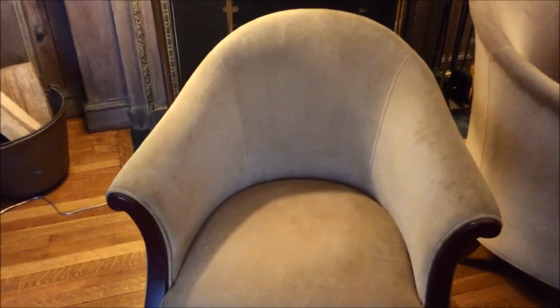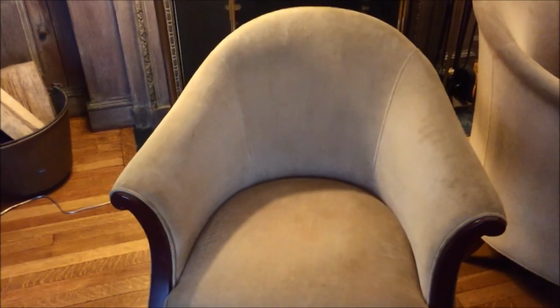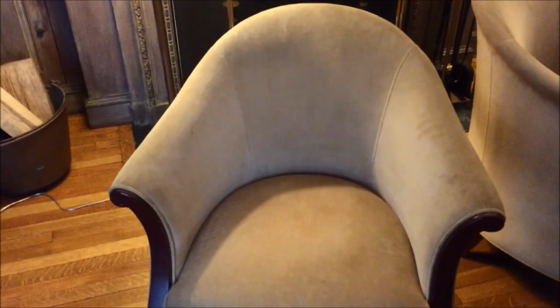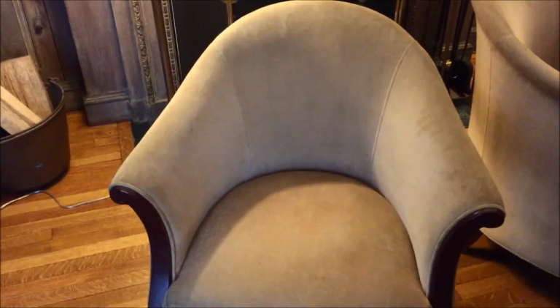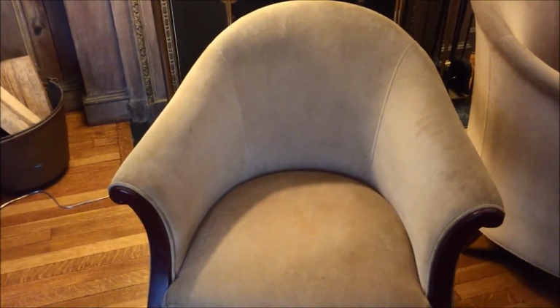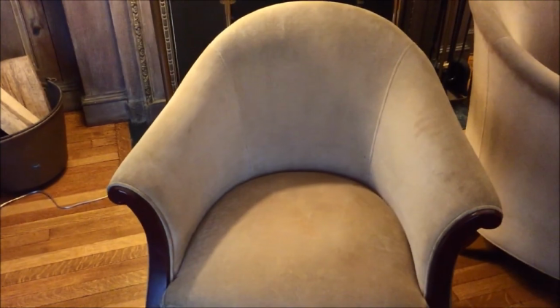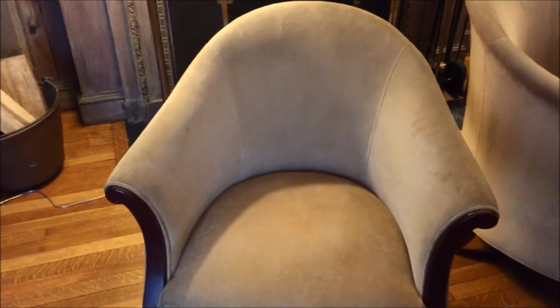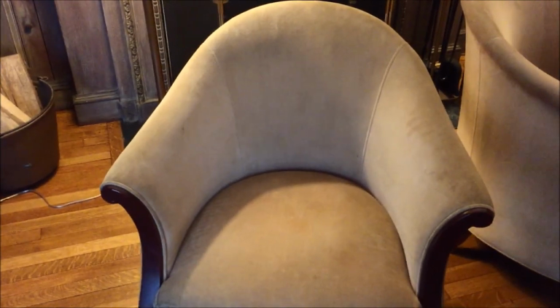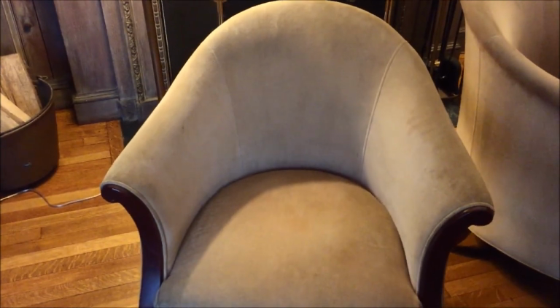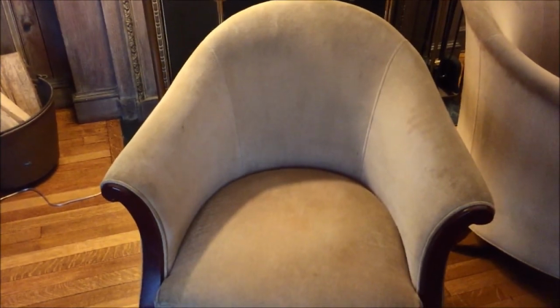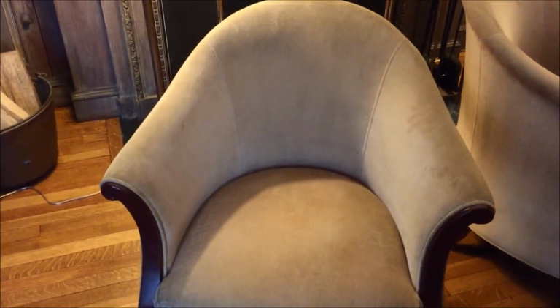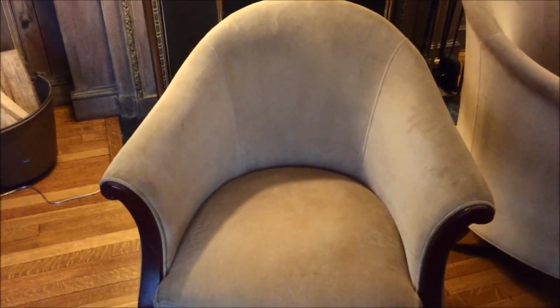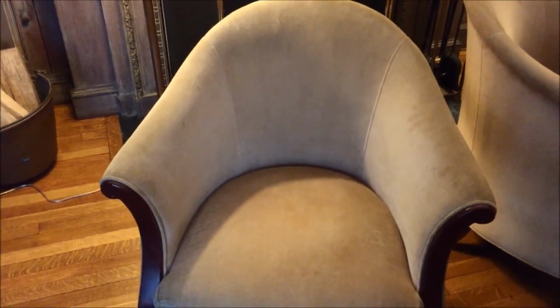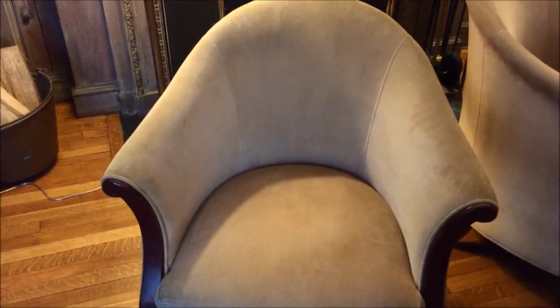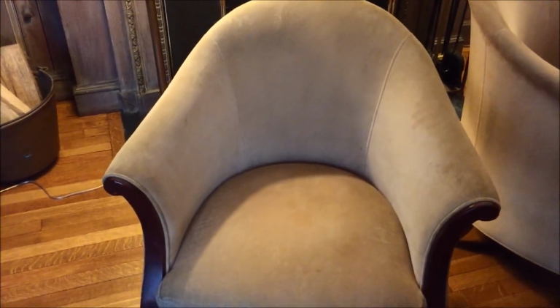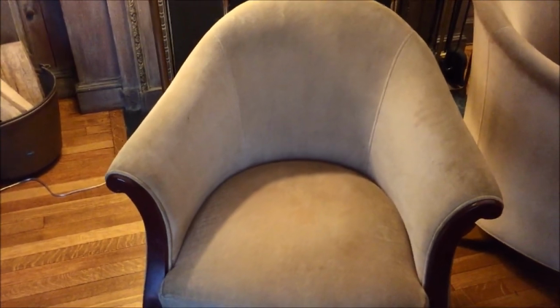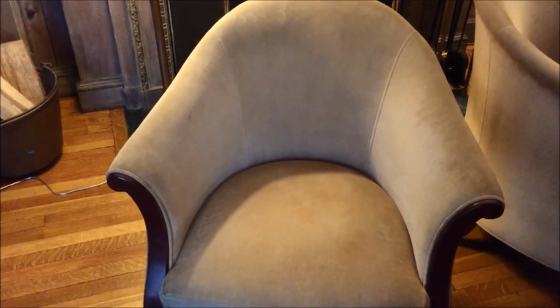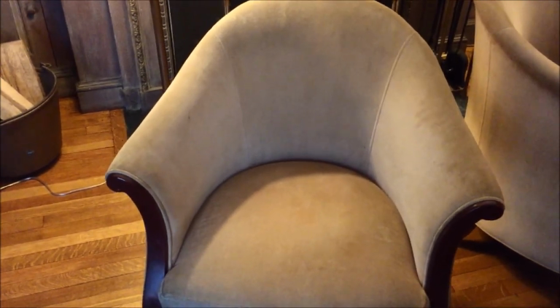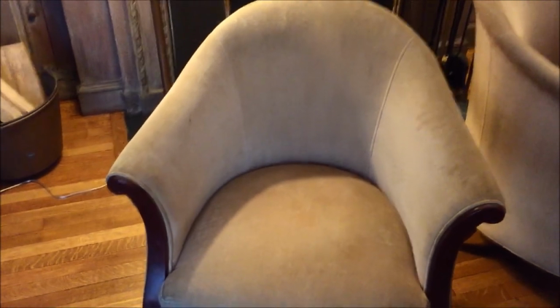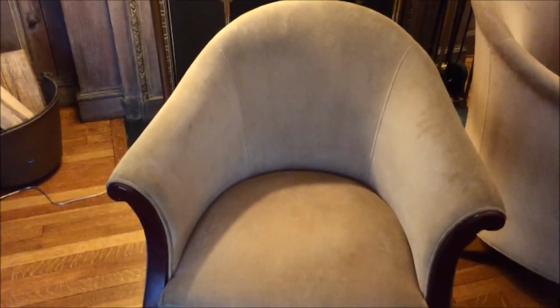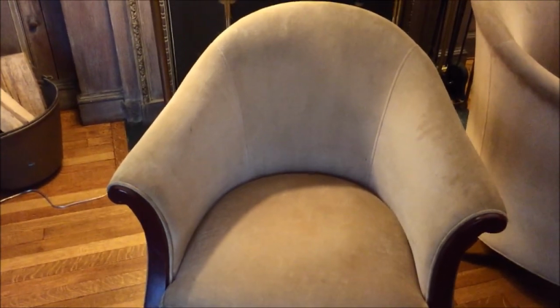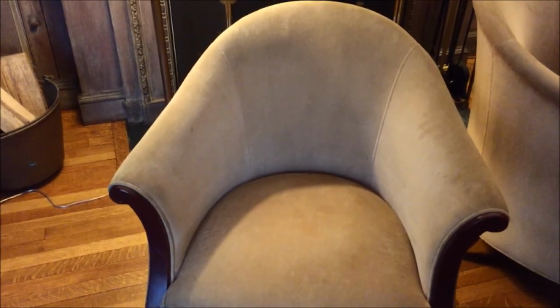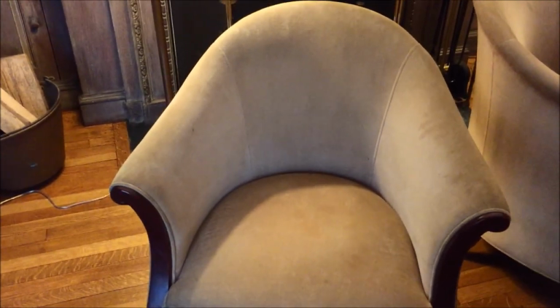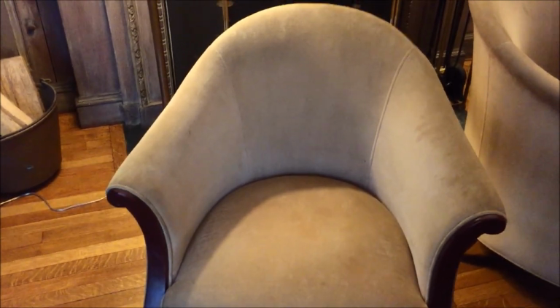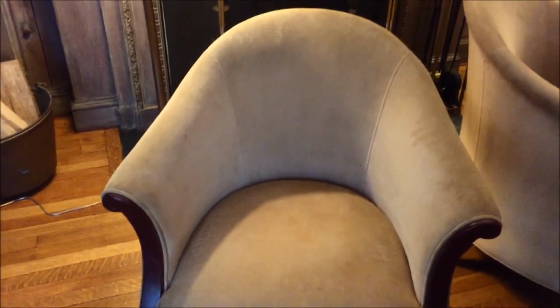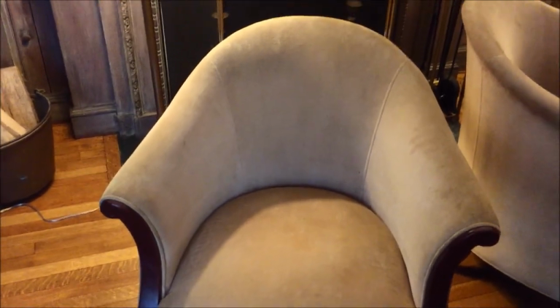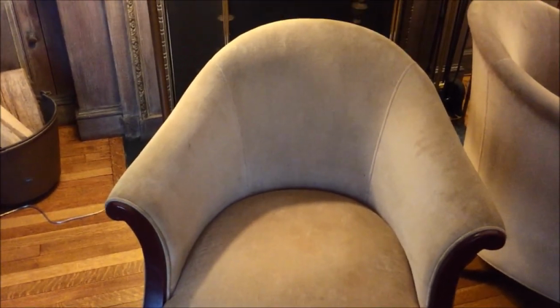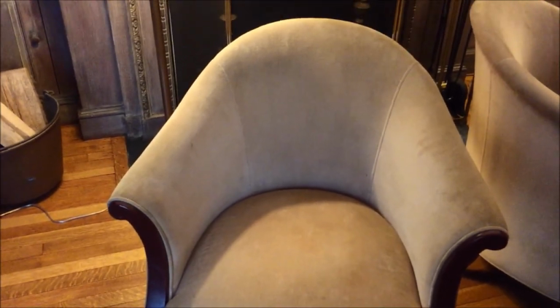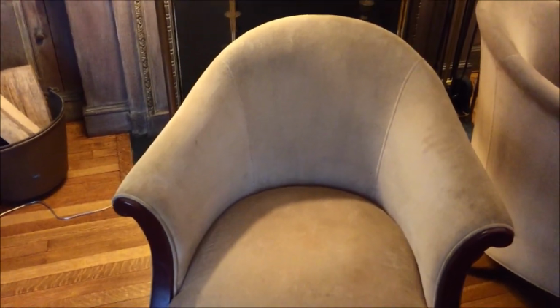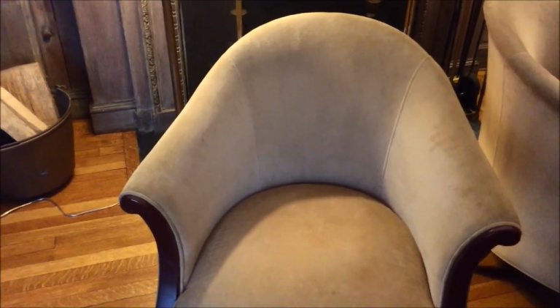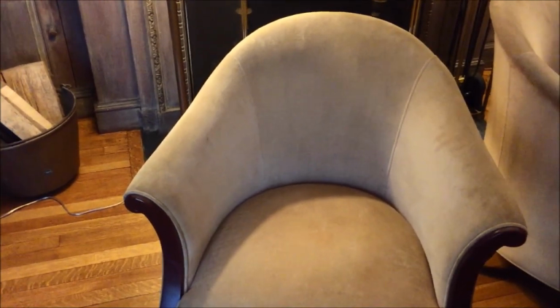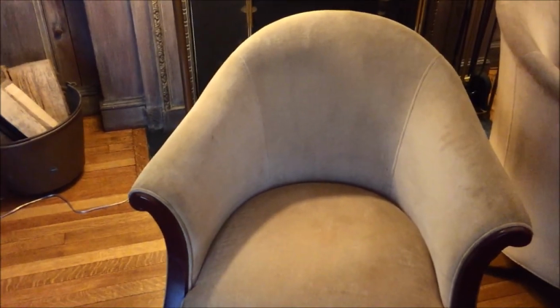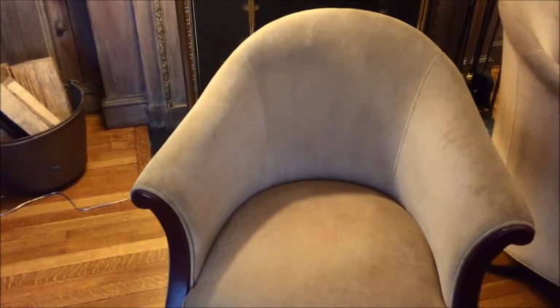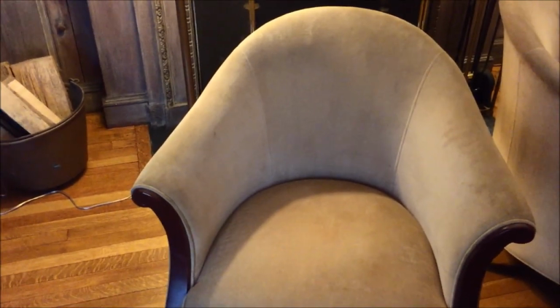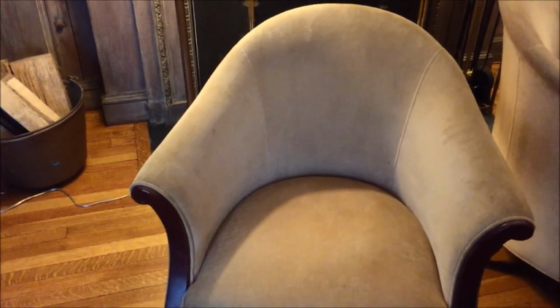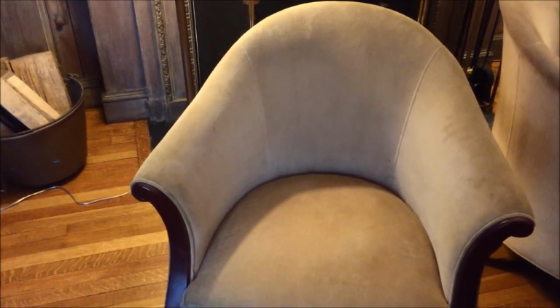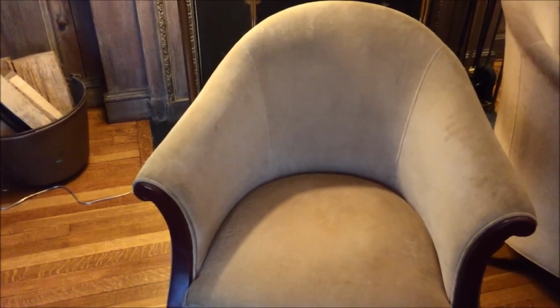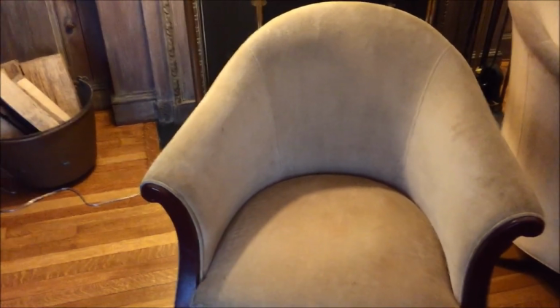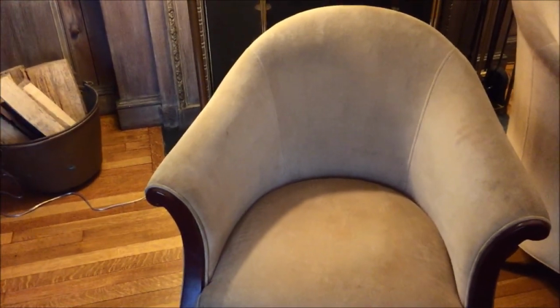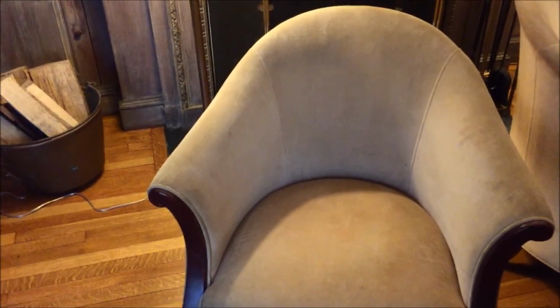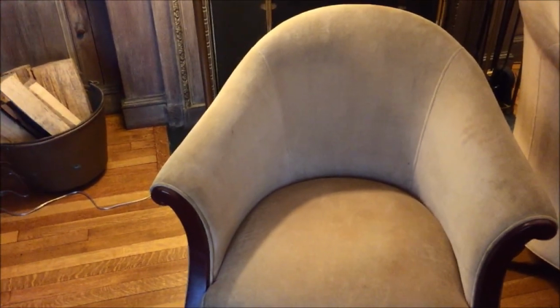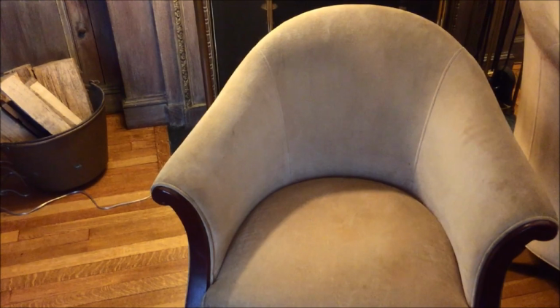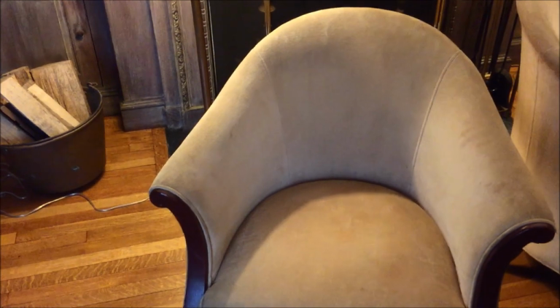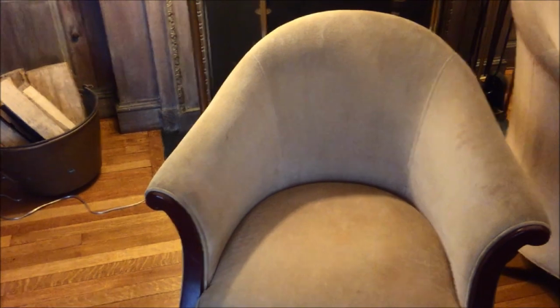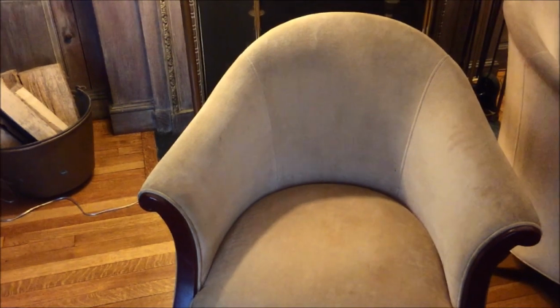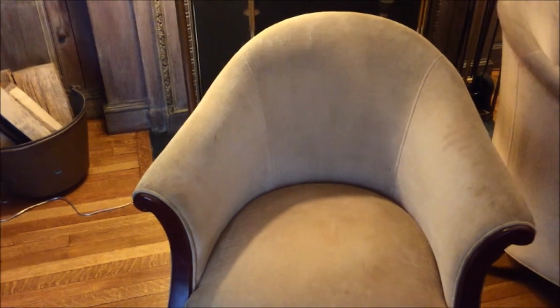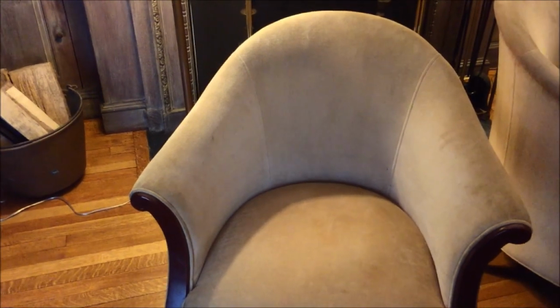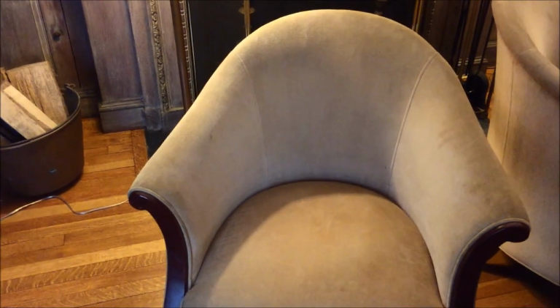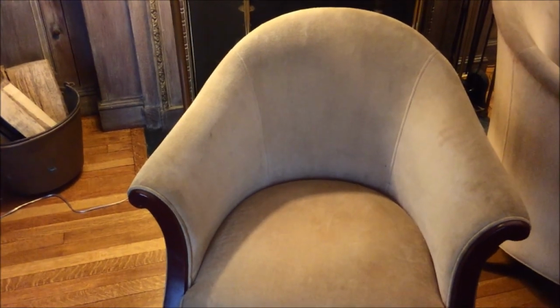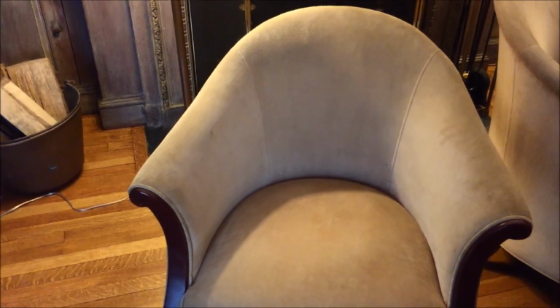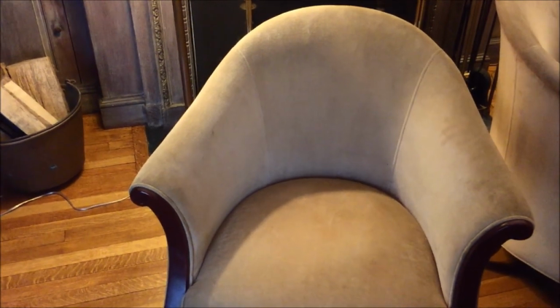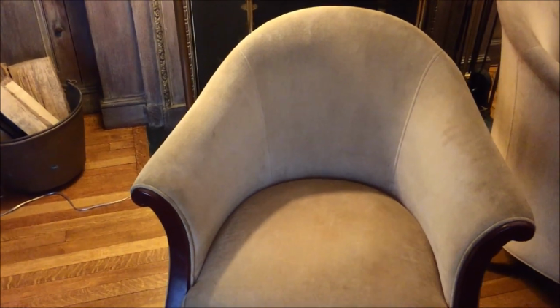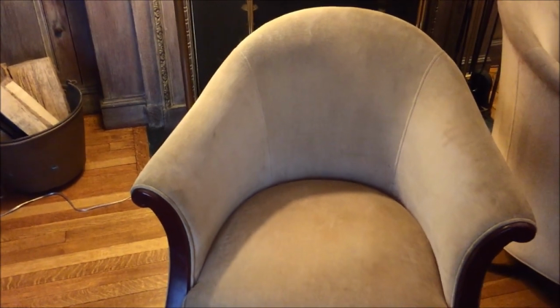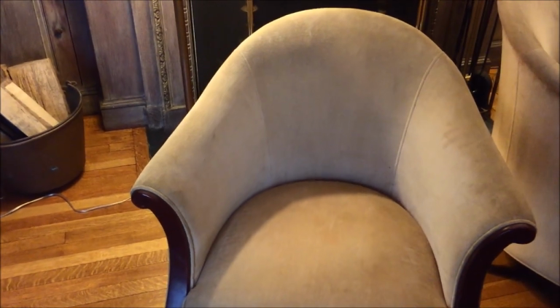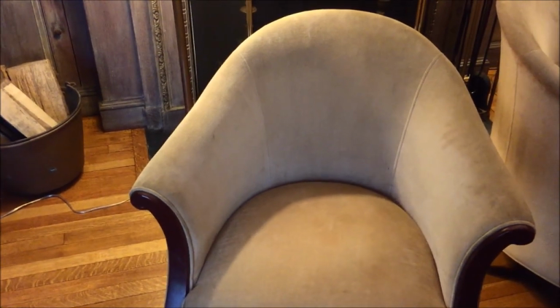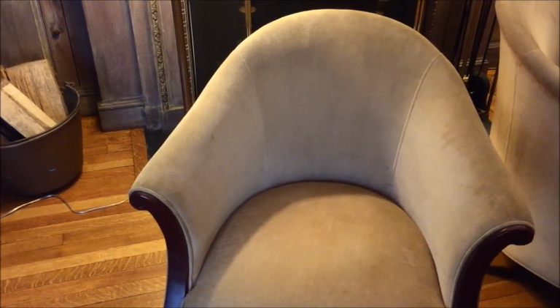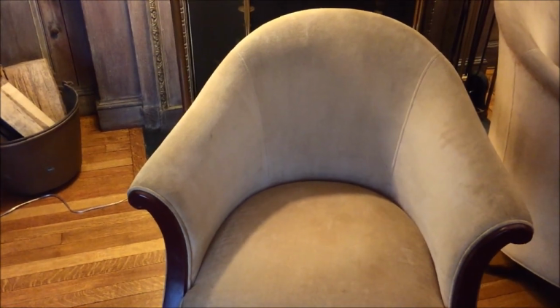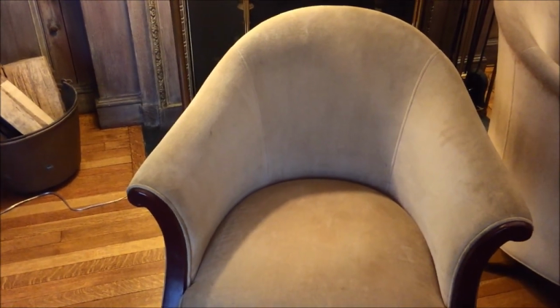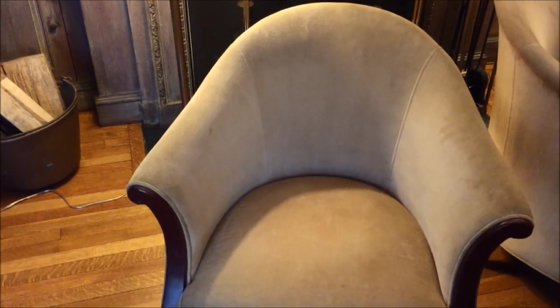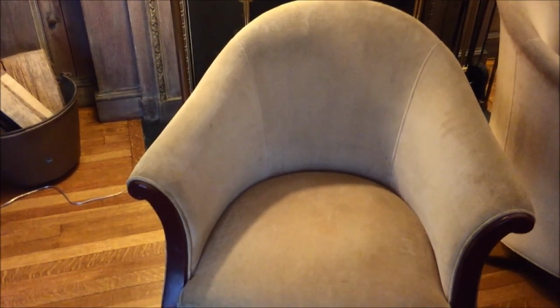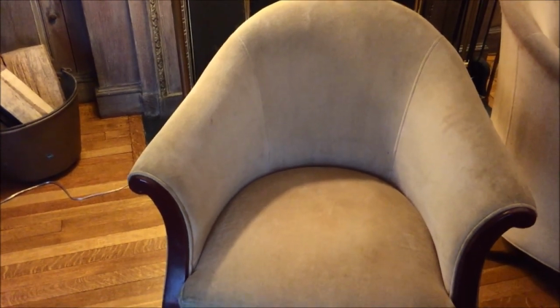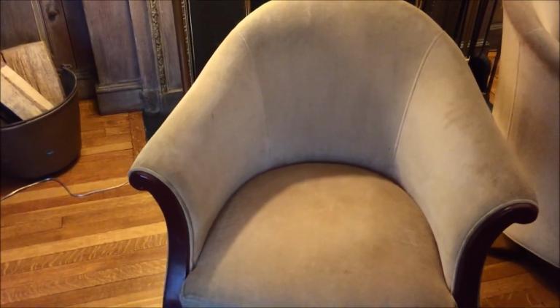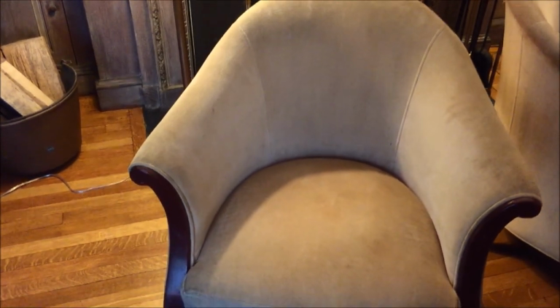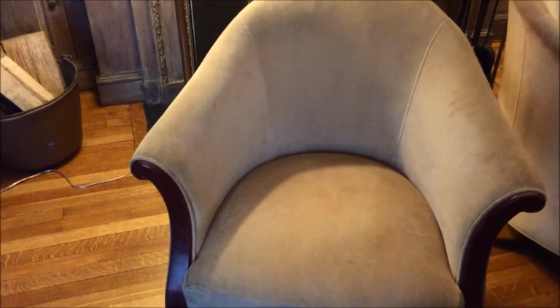This quick video is just to show you what can happen on upholstered furniture that has been let go too long, meaning in between cleanings.